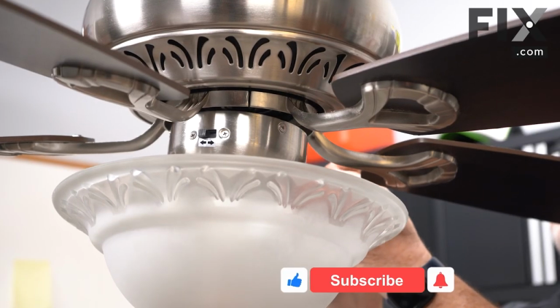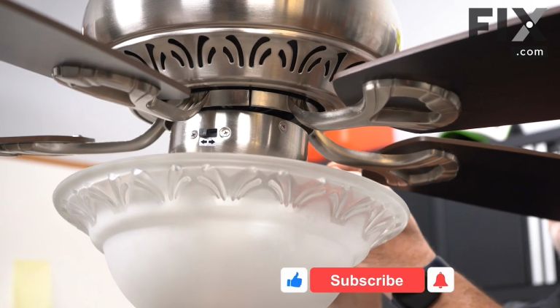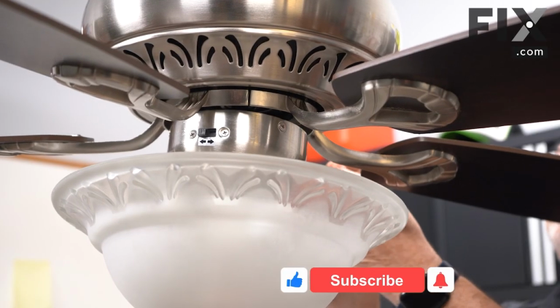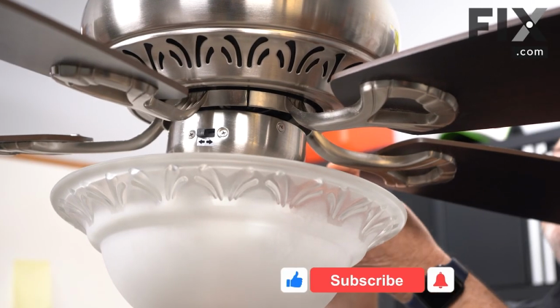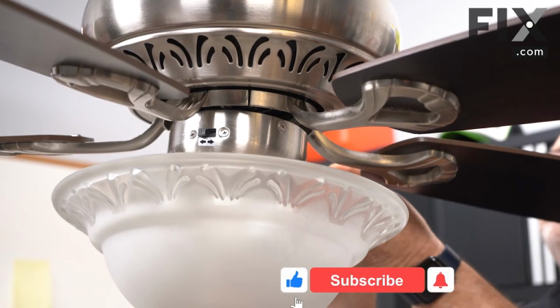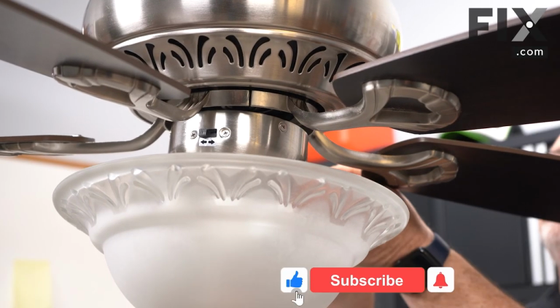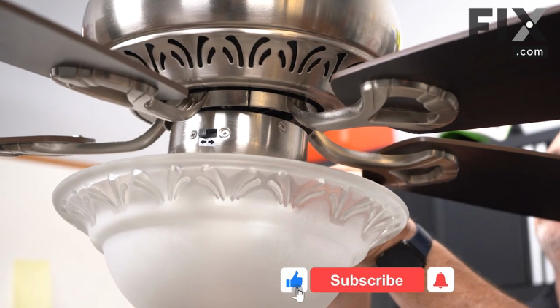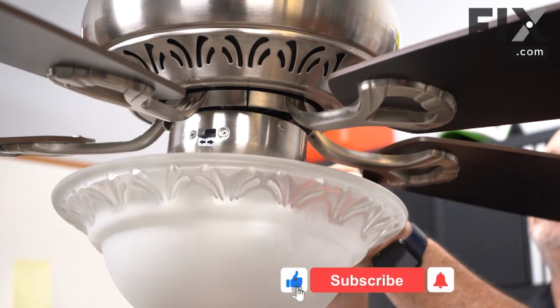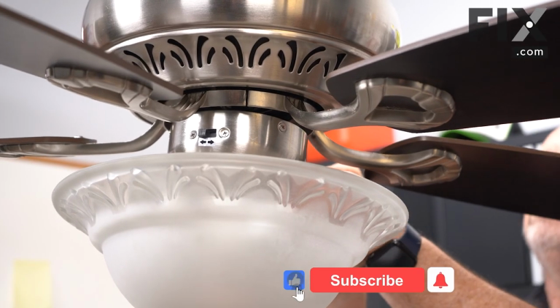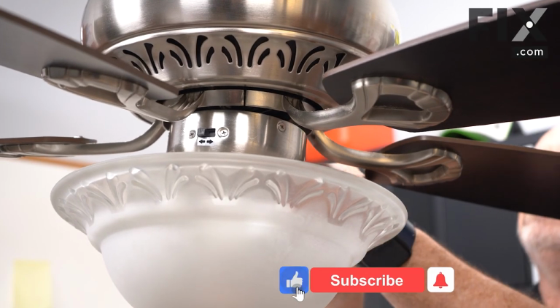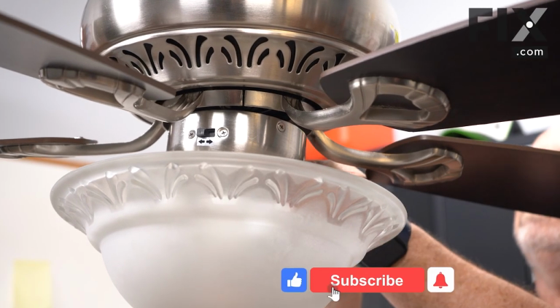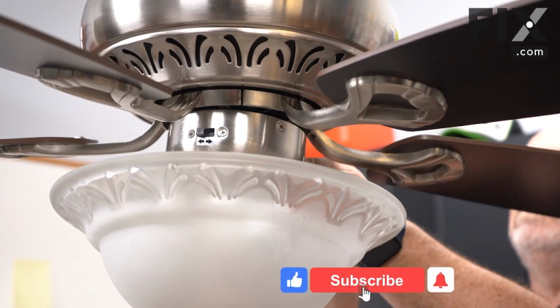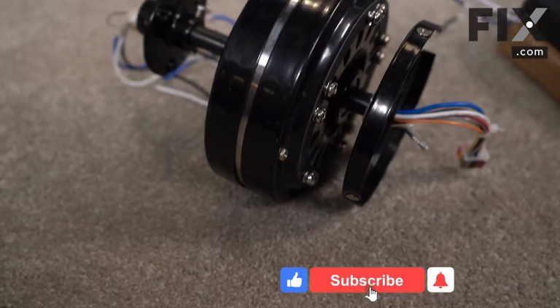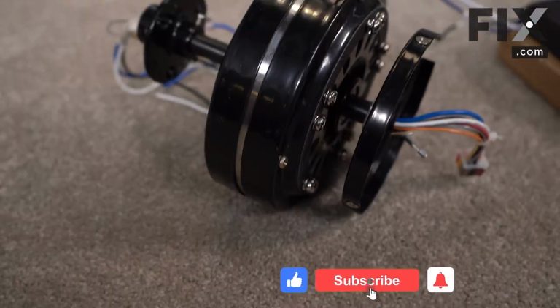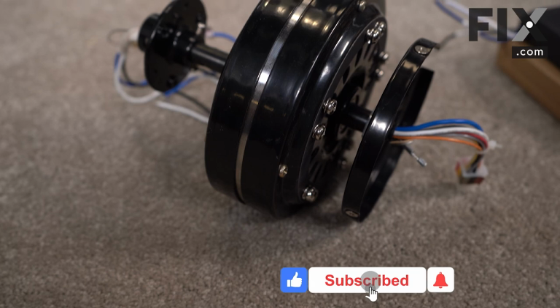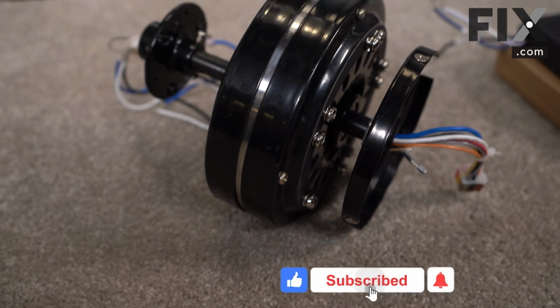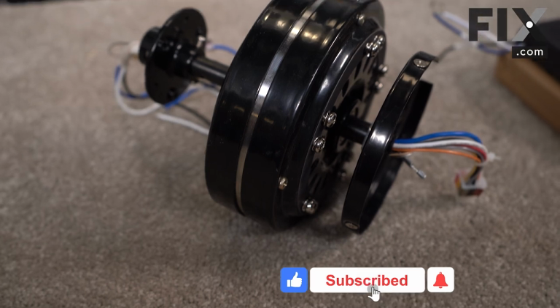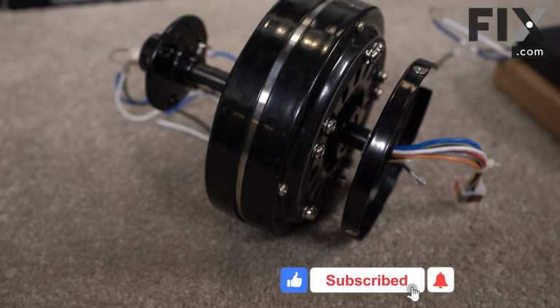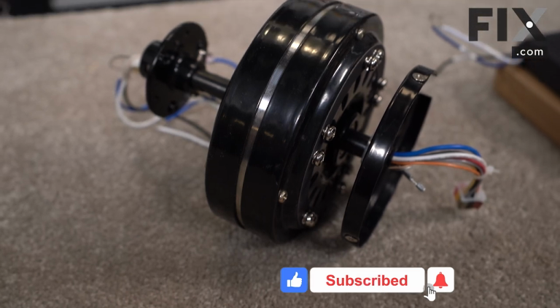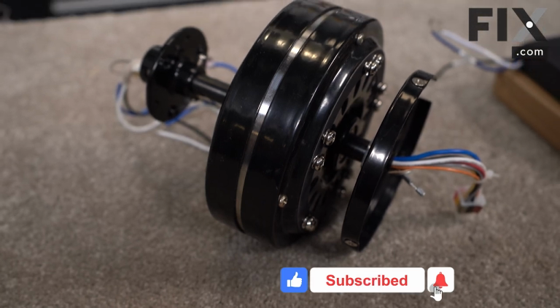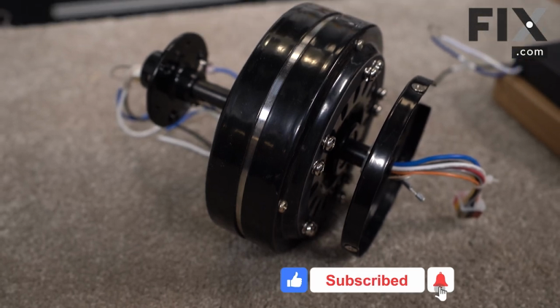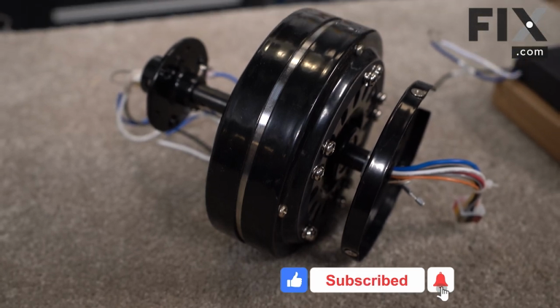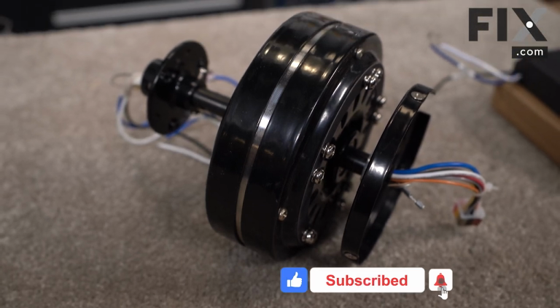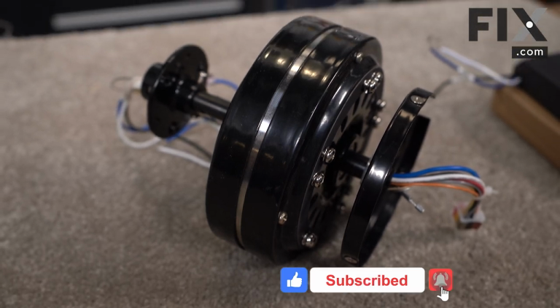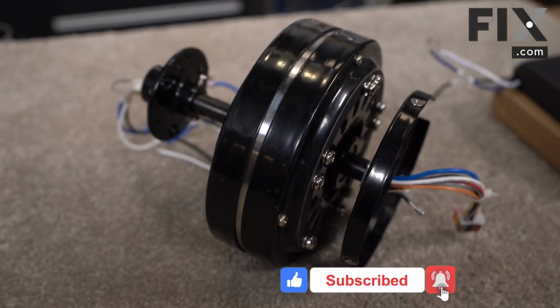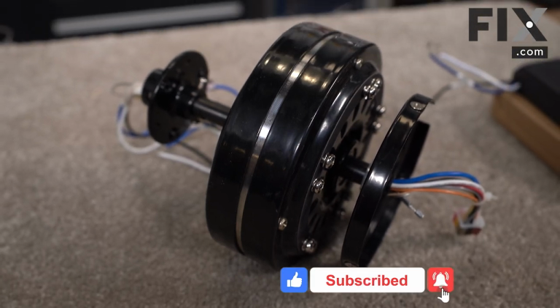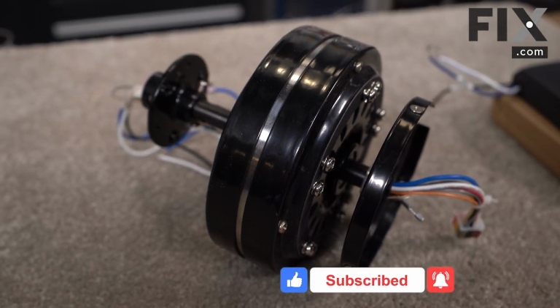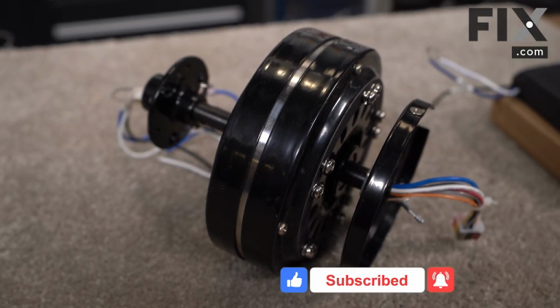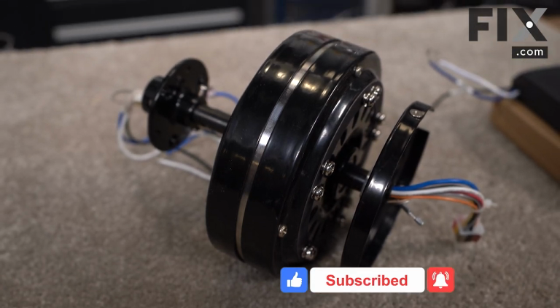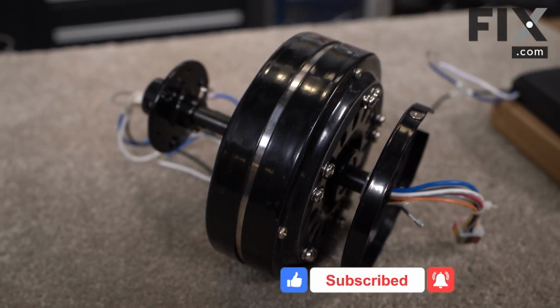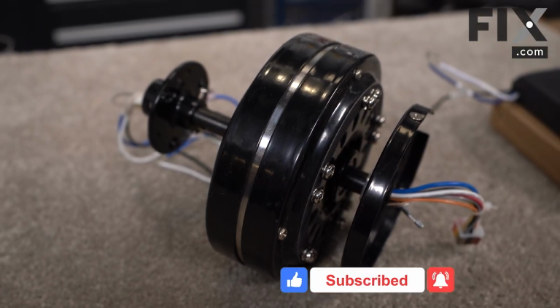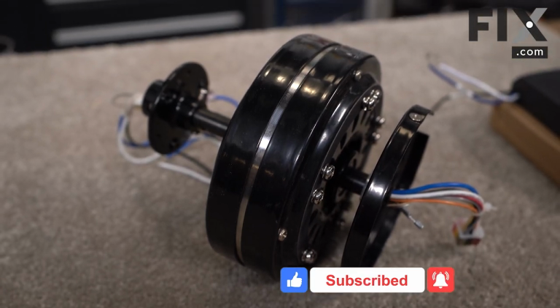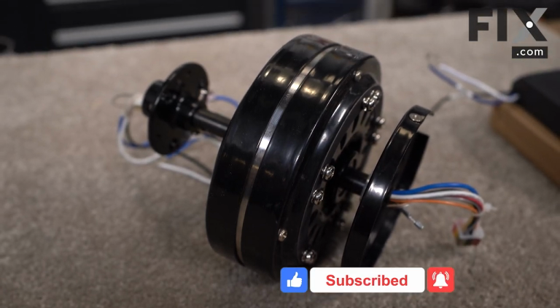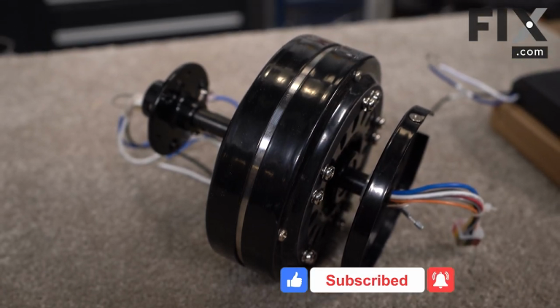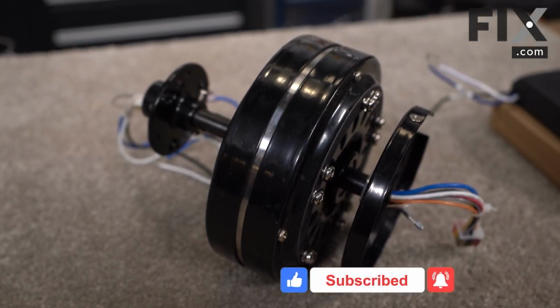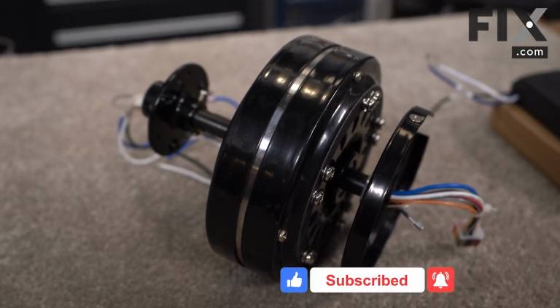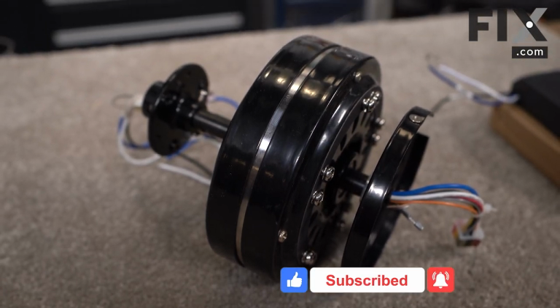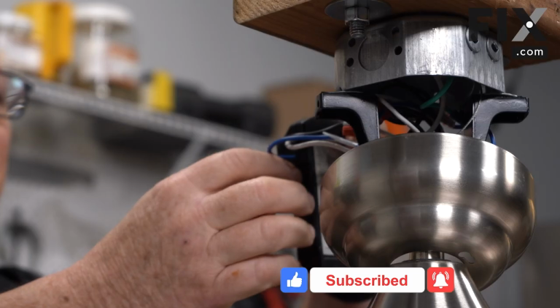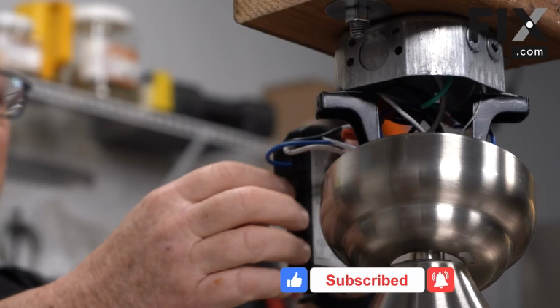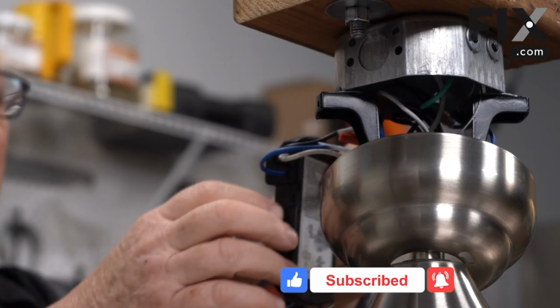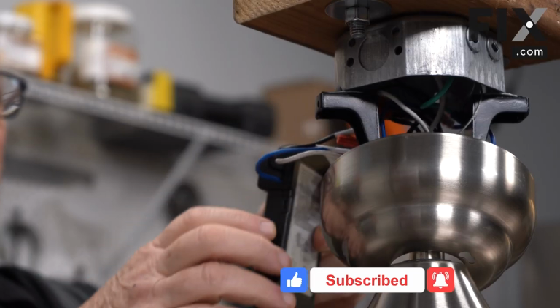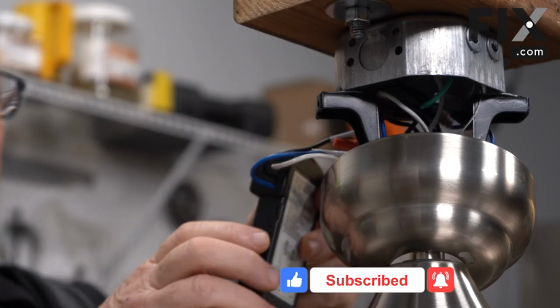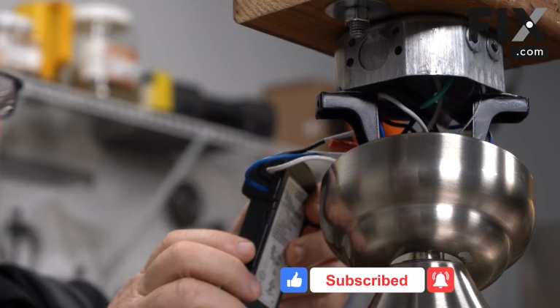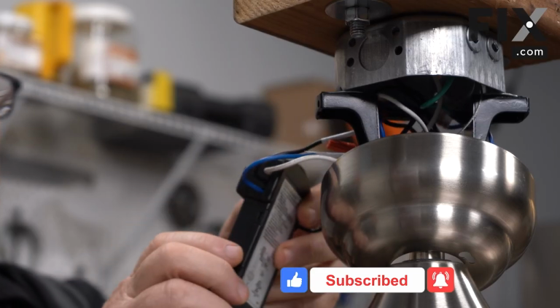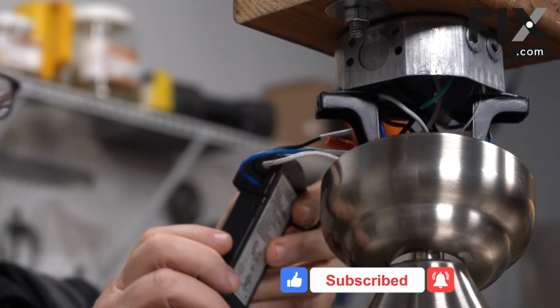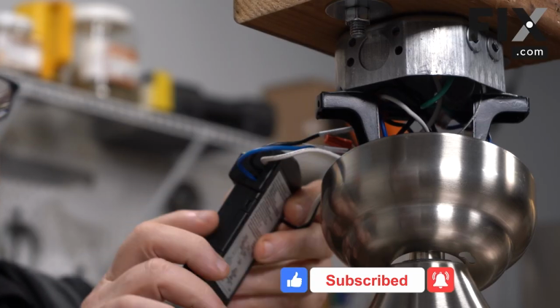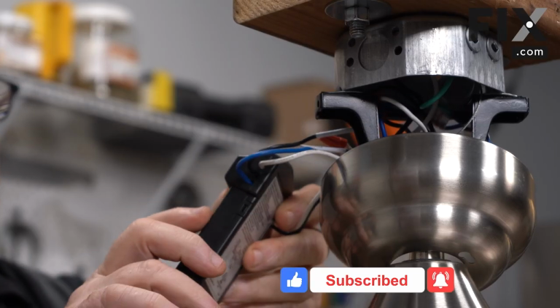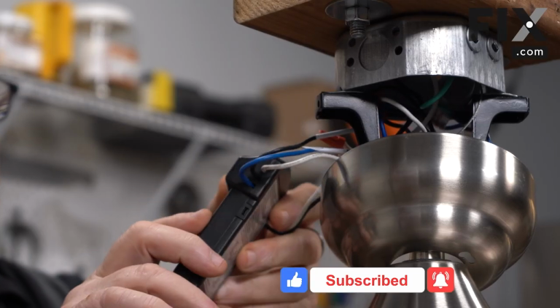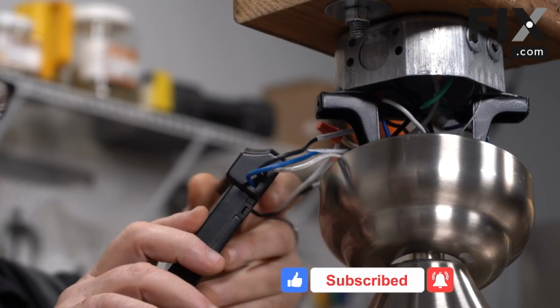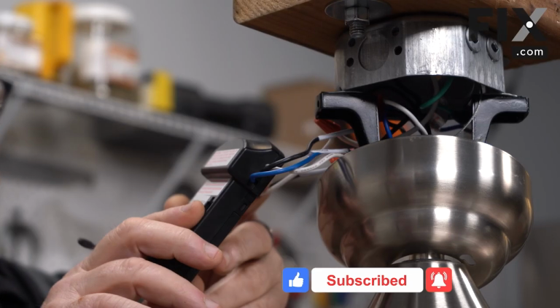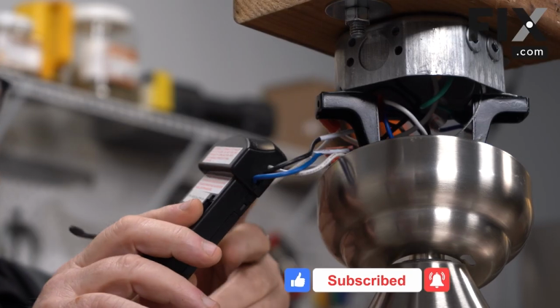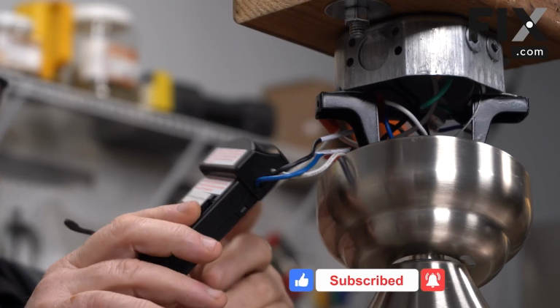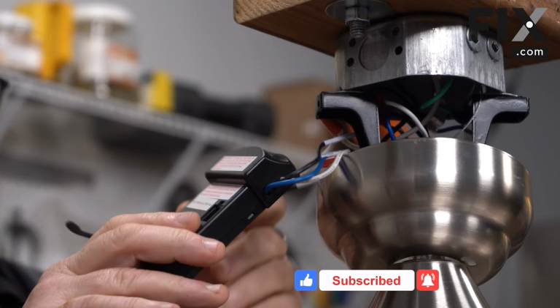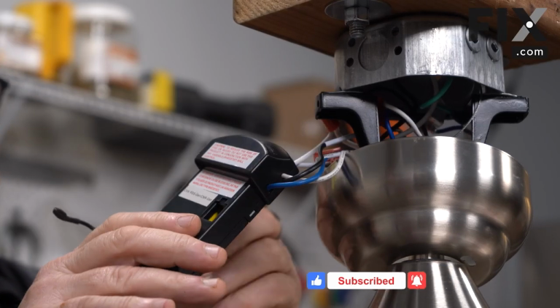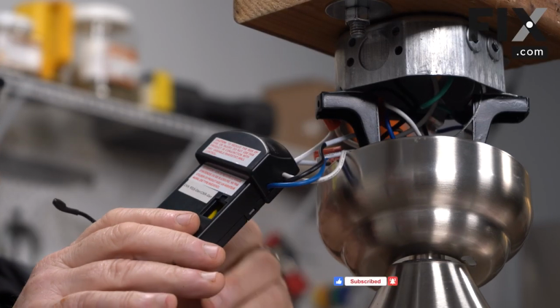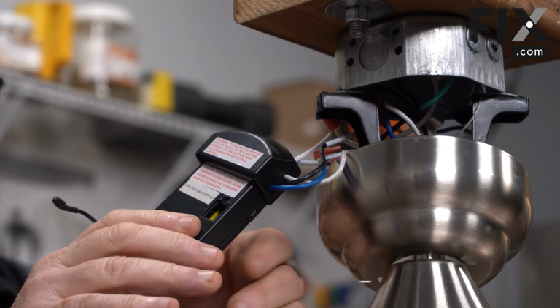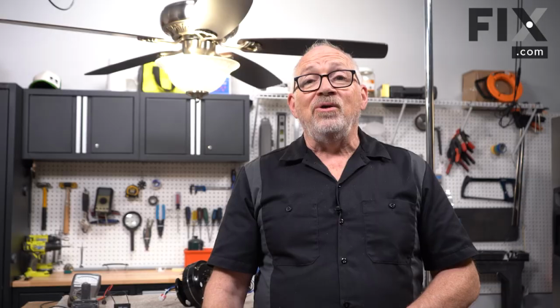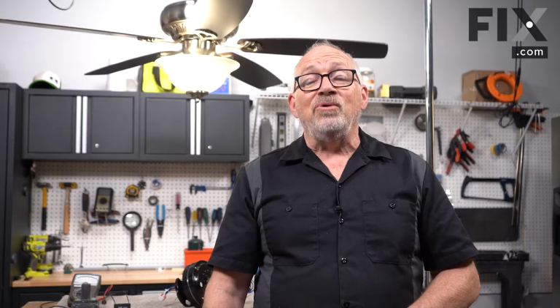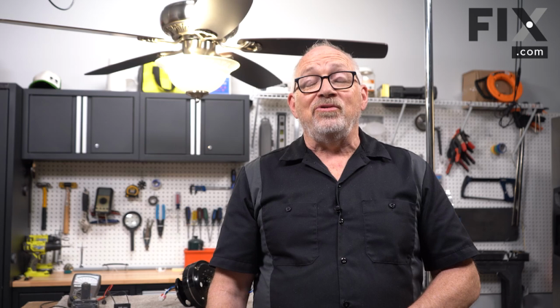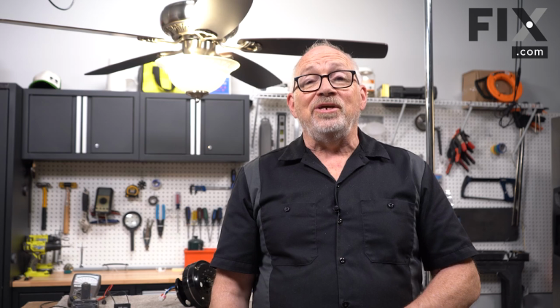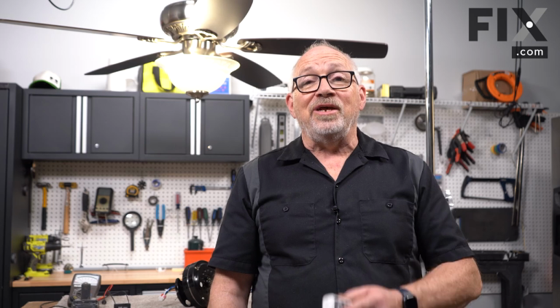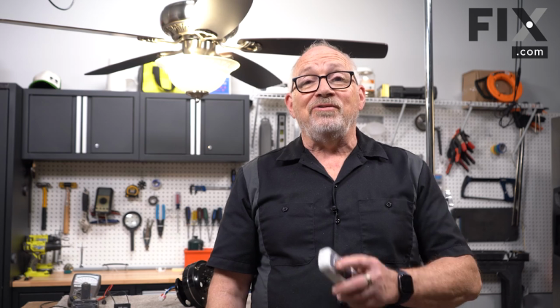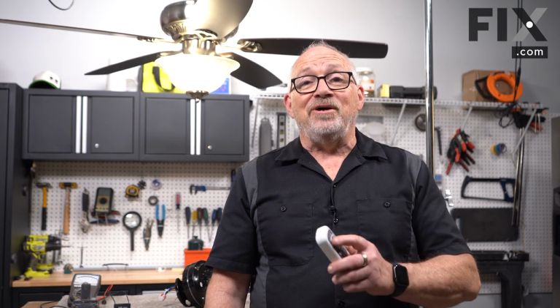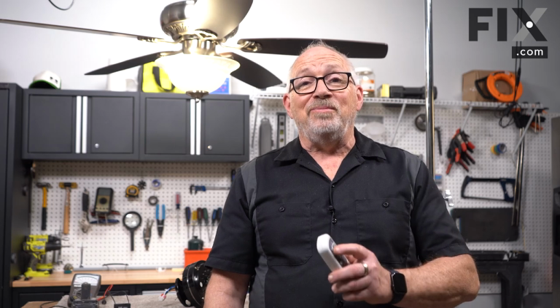So there you go. Now you have a much better understanding of what goes on inside your ceiling fan. Thanks very much for watching. We'll see you next time.